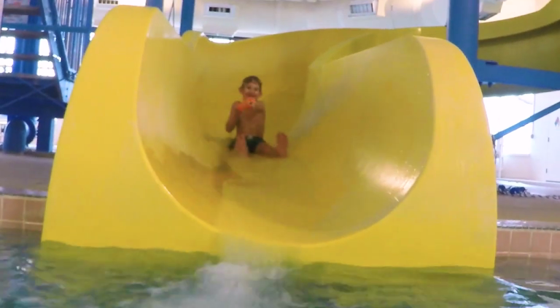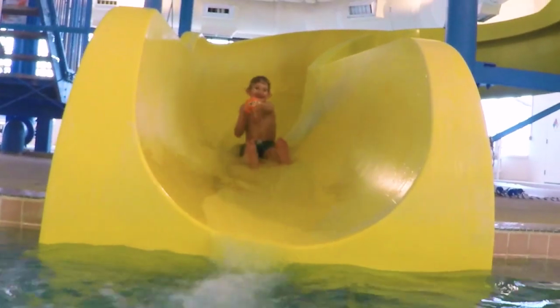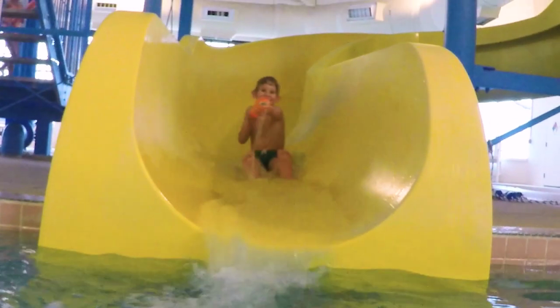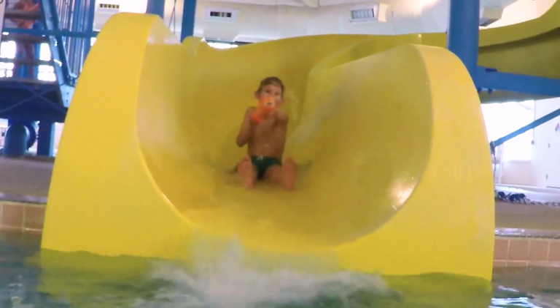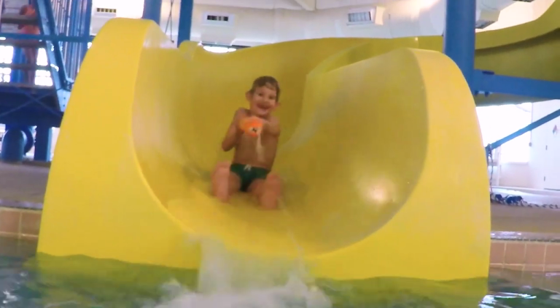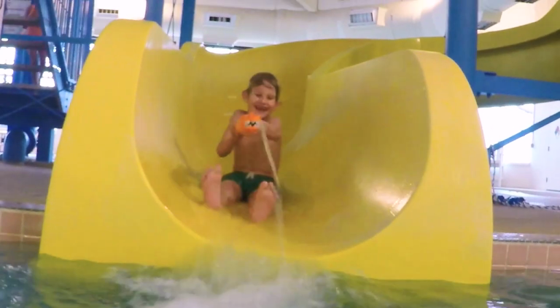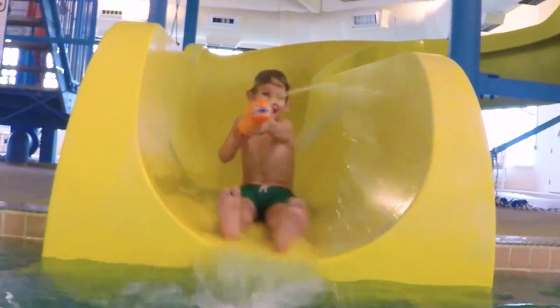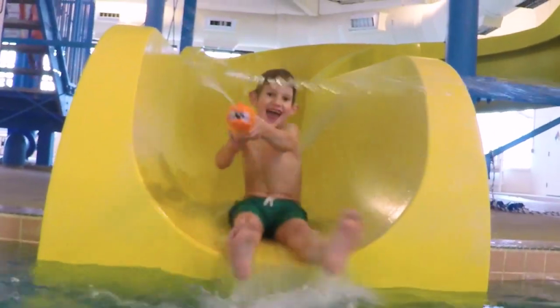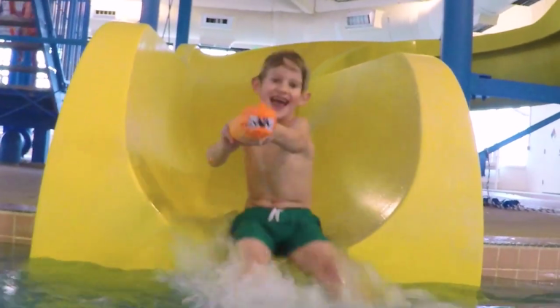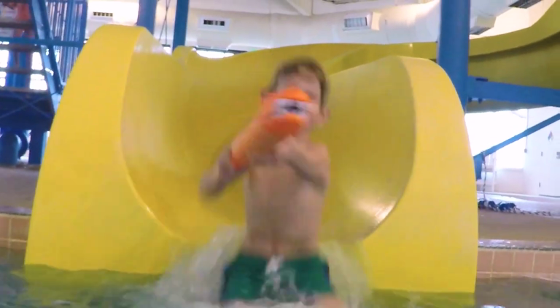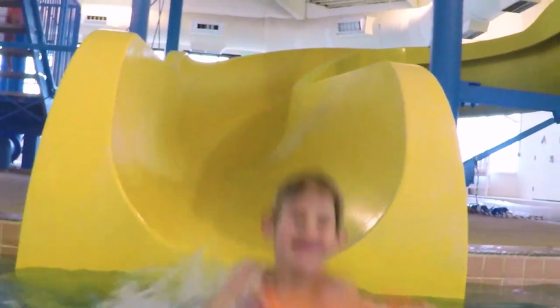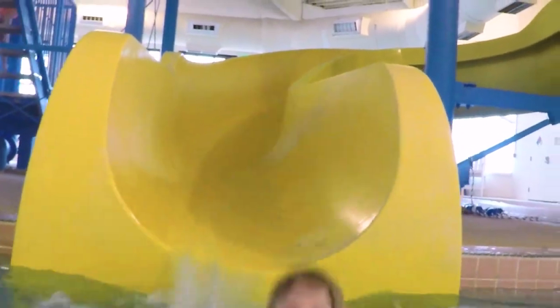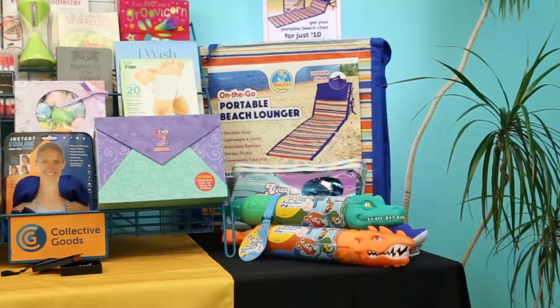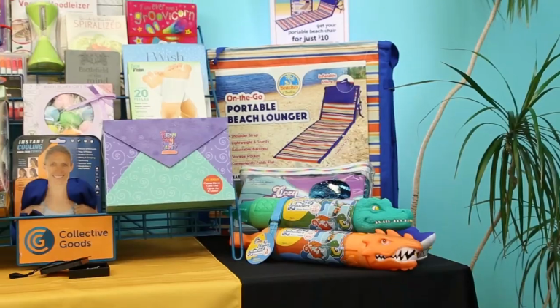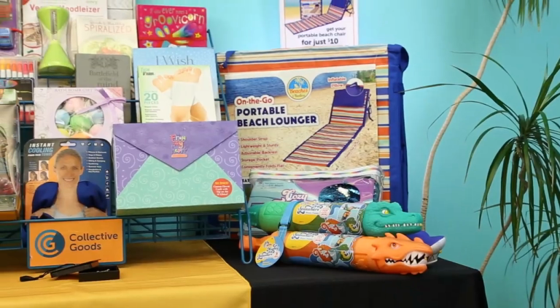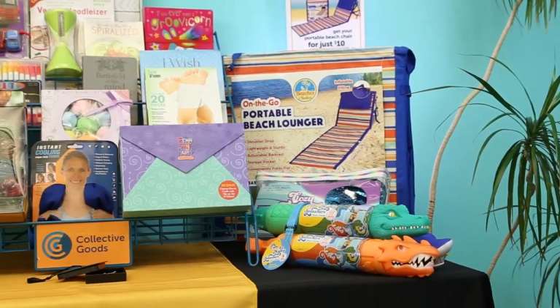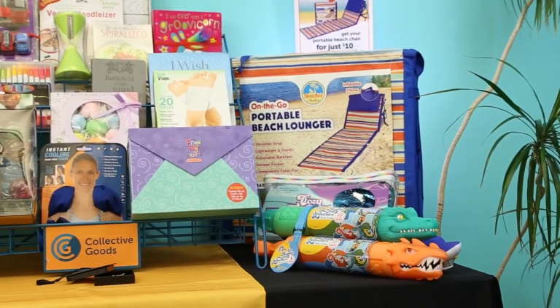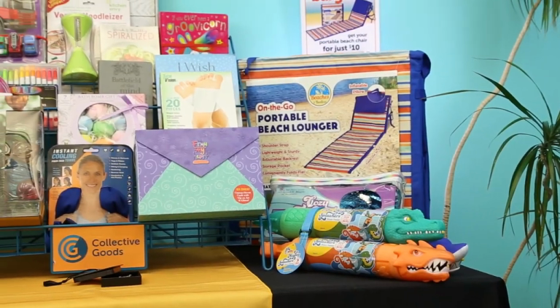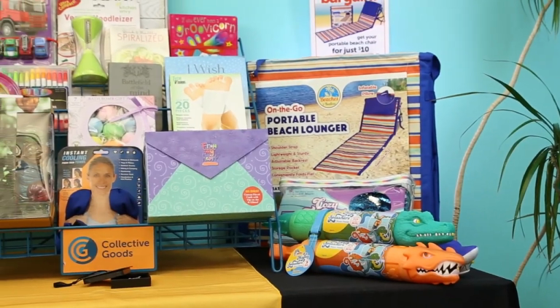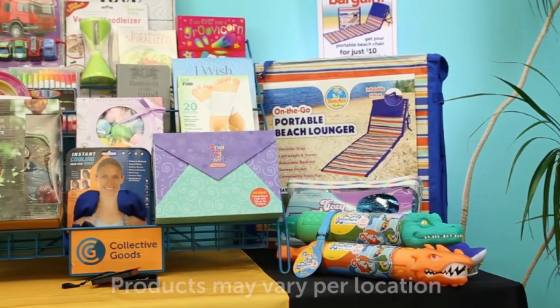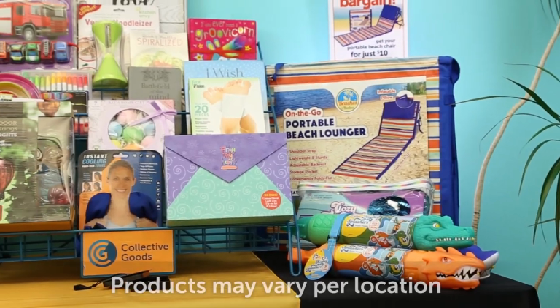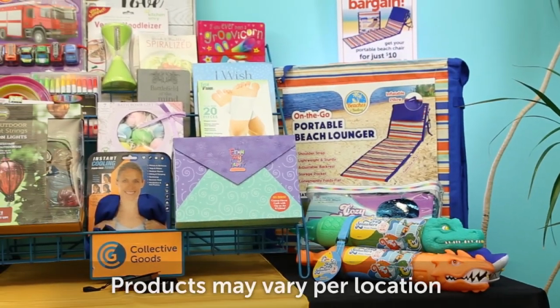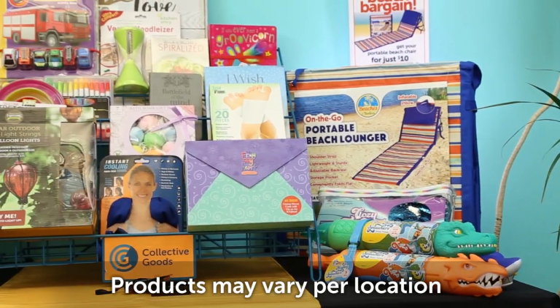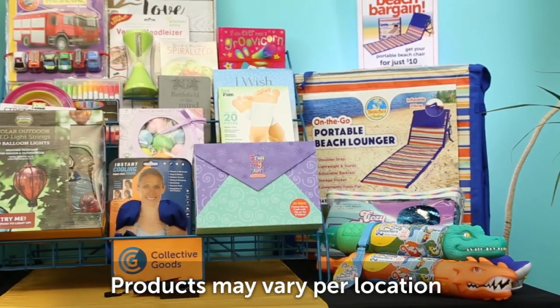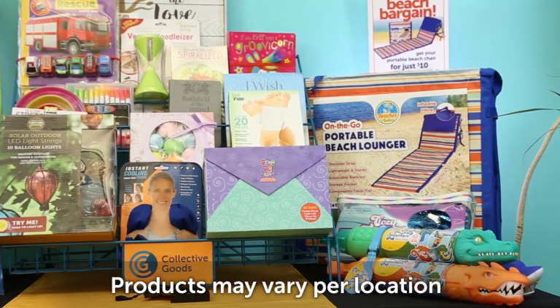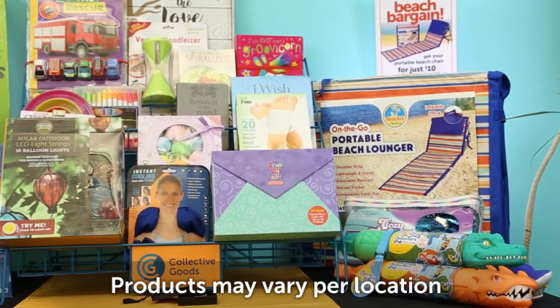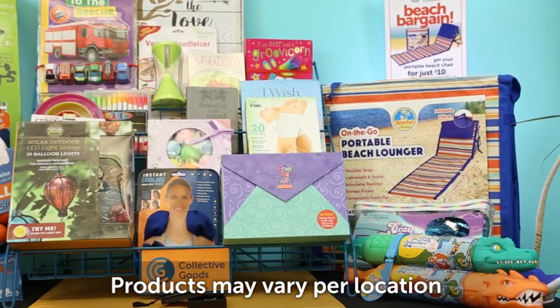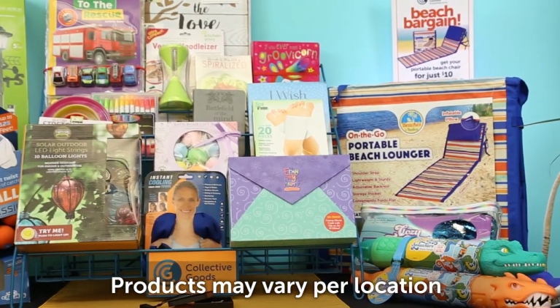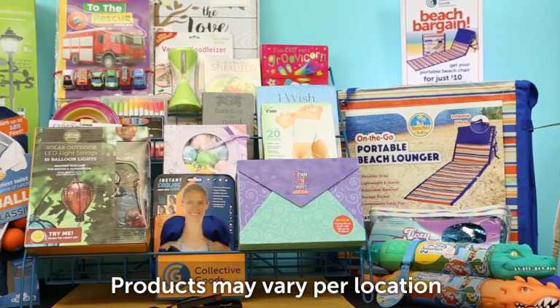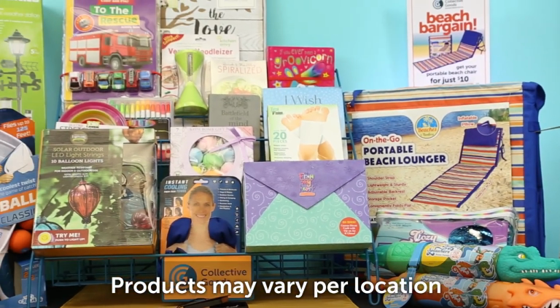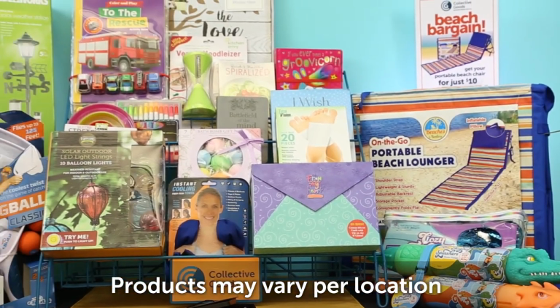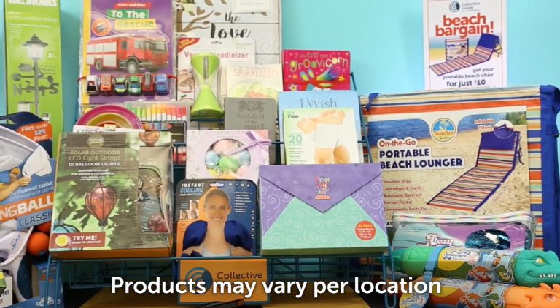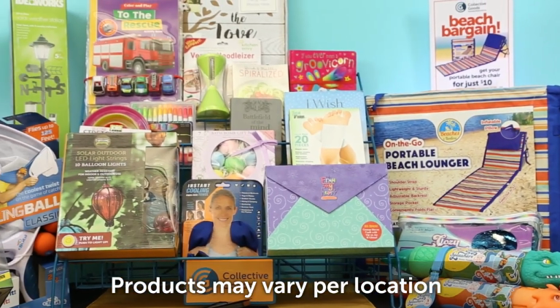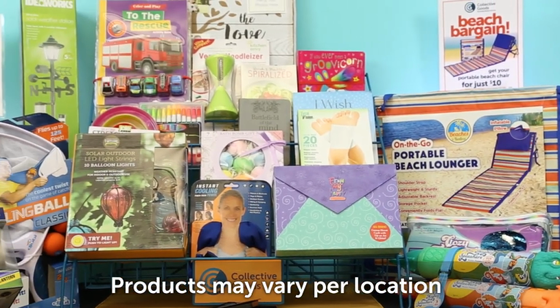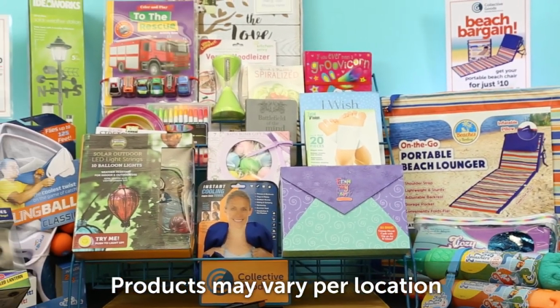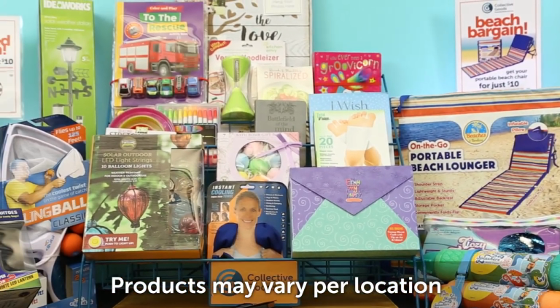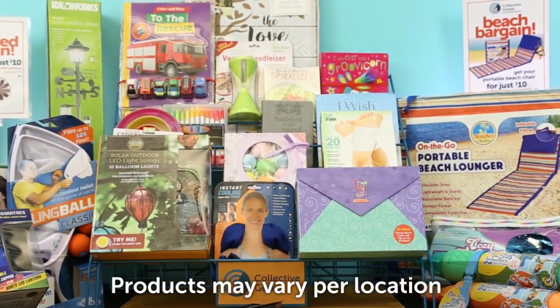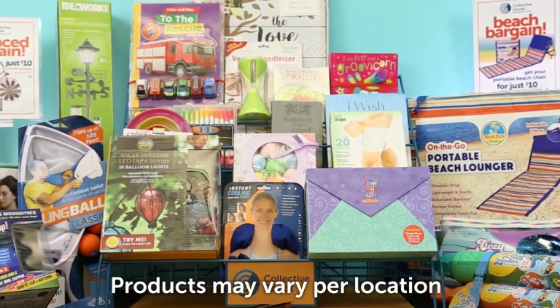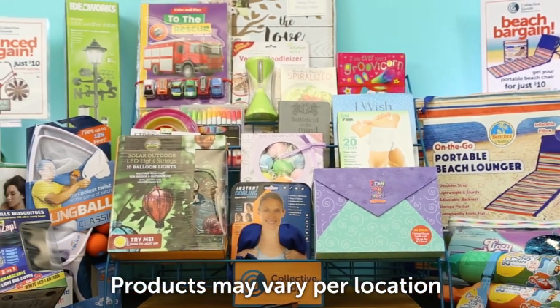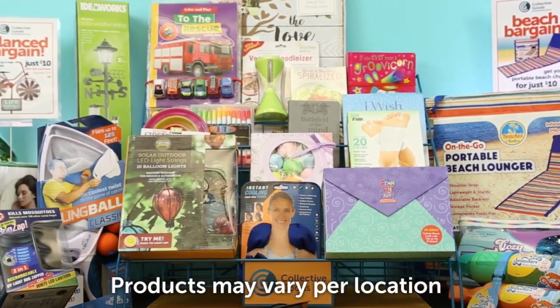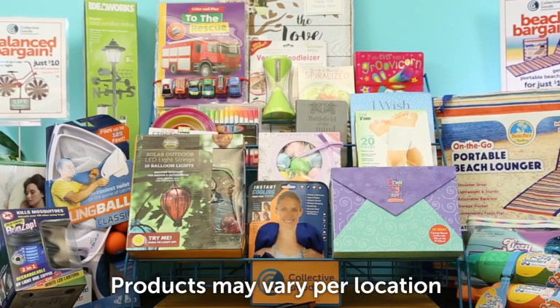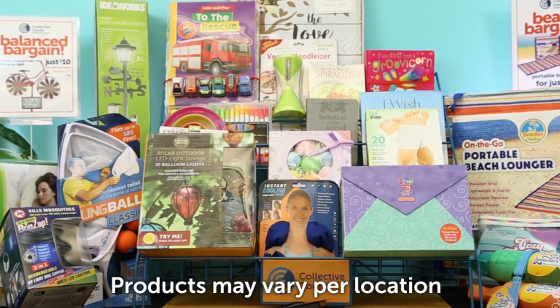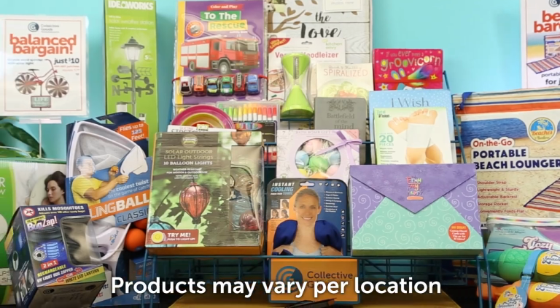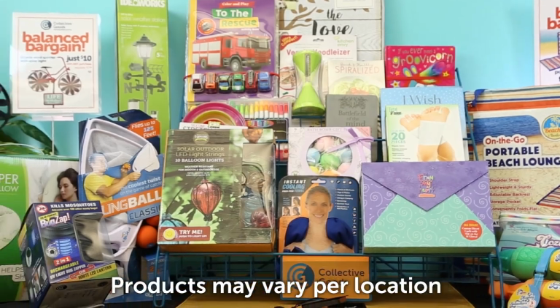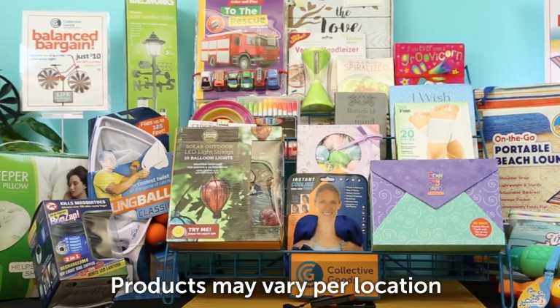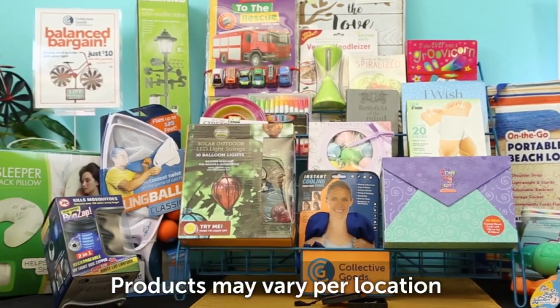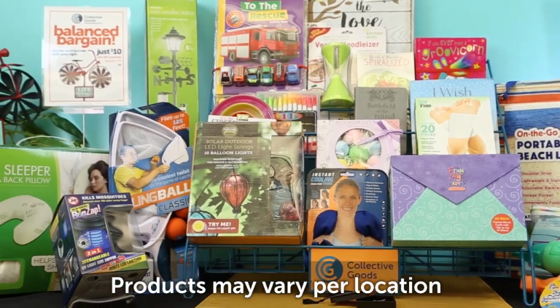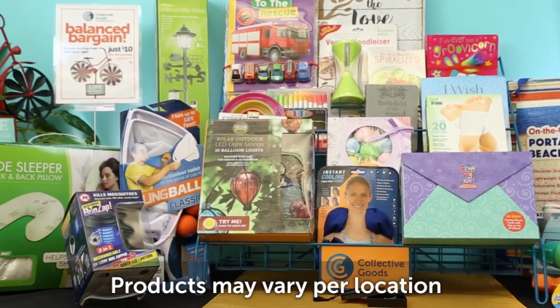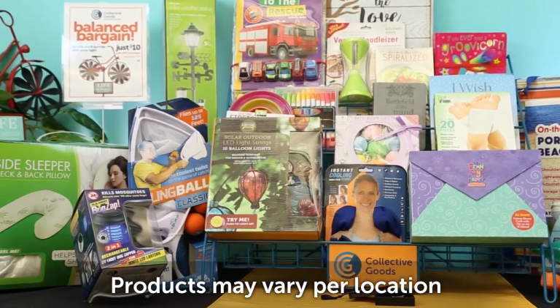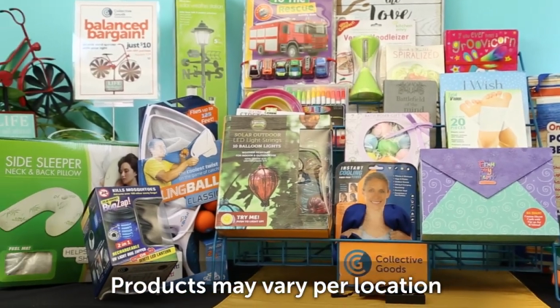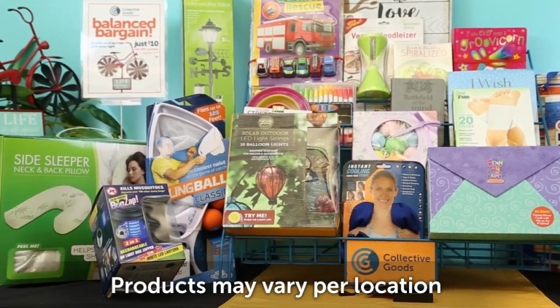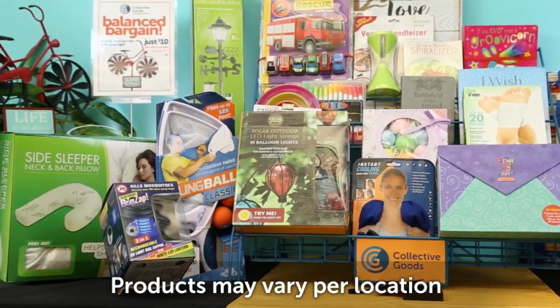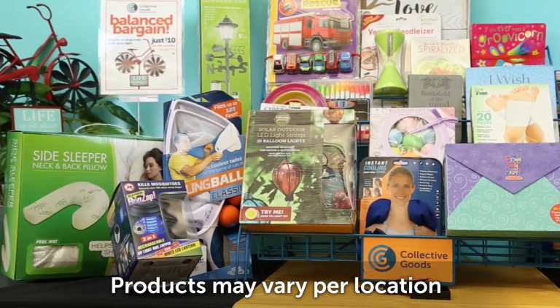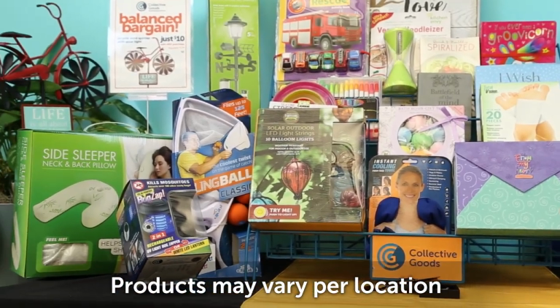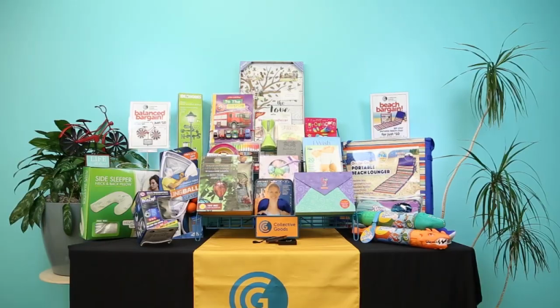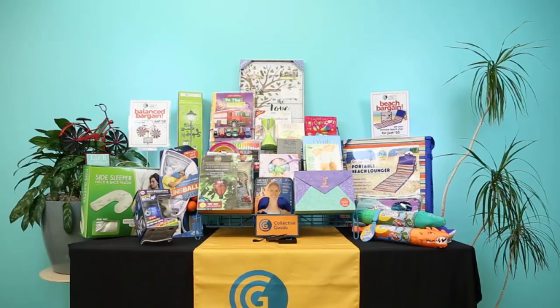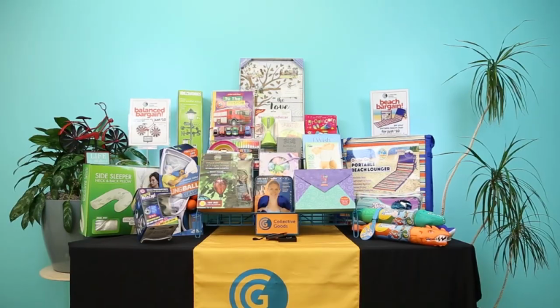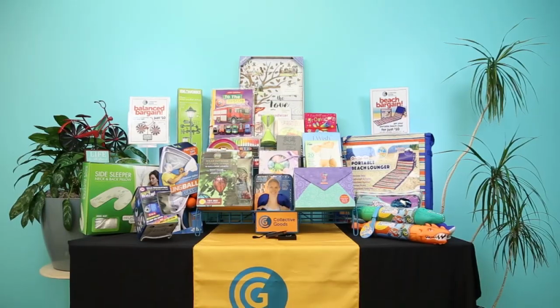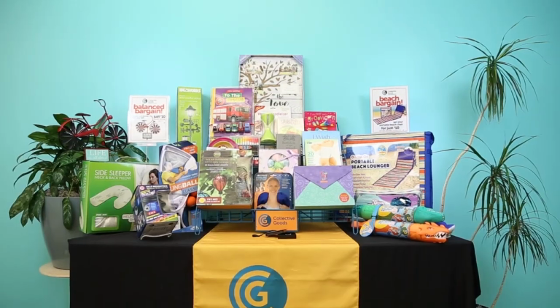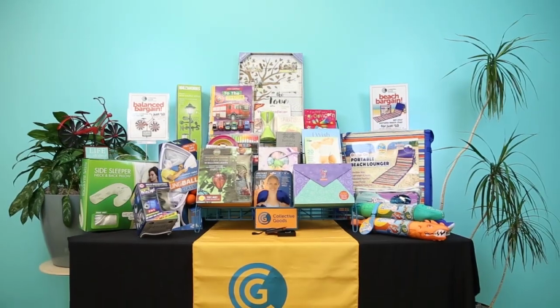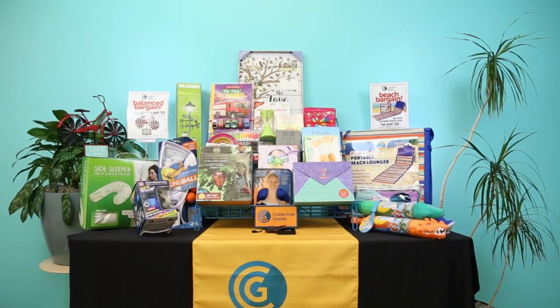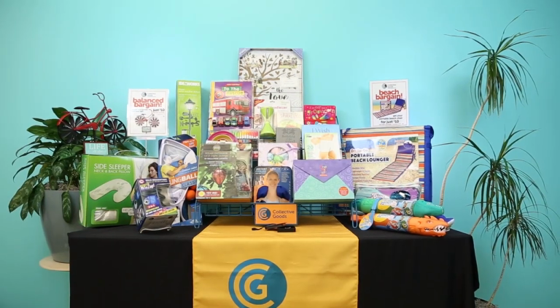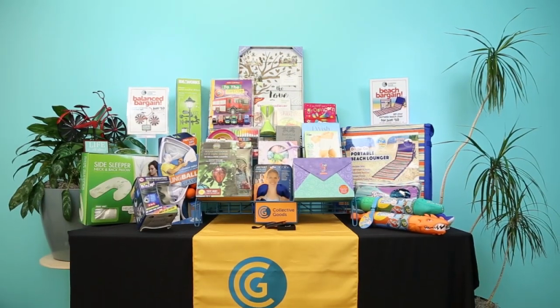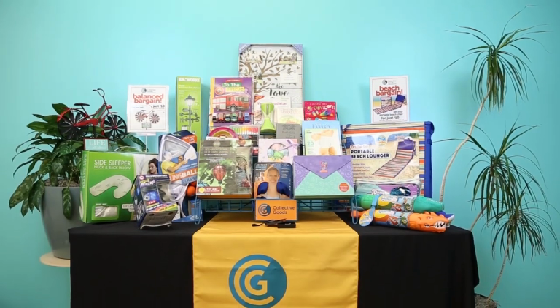Splash into summer with great stuff for your backyard, toys for kids, and gifts for grads, all coming your way from Collective Goods.